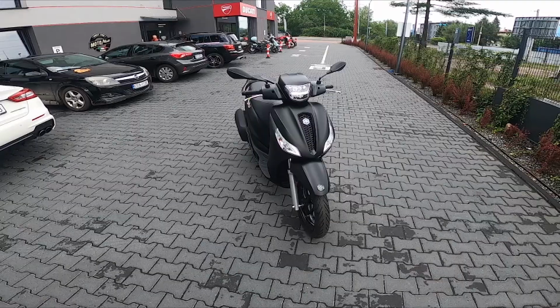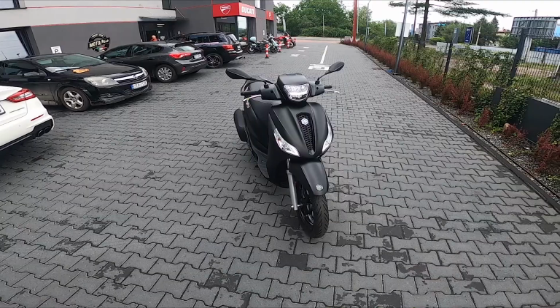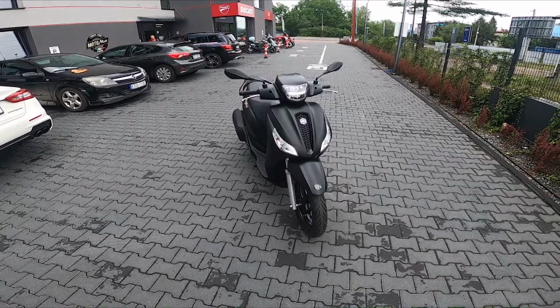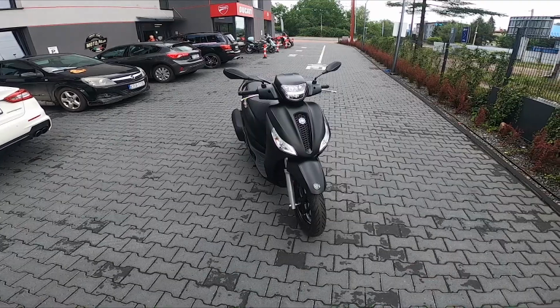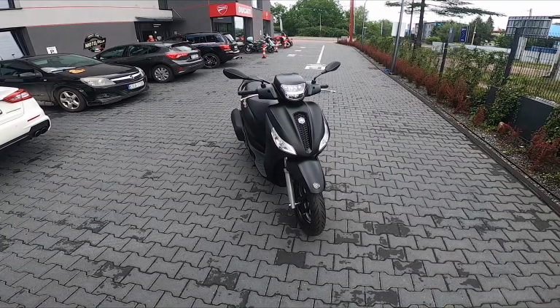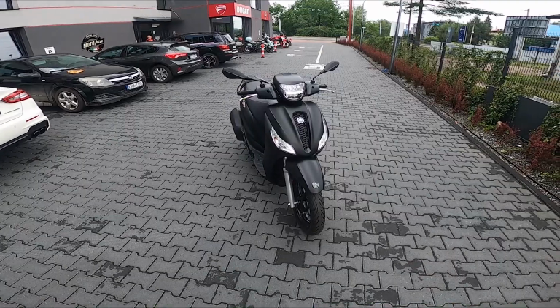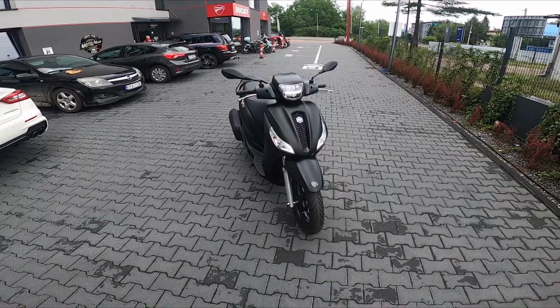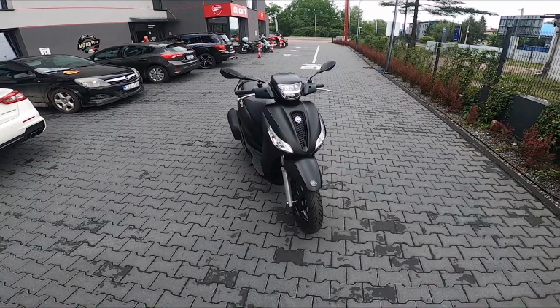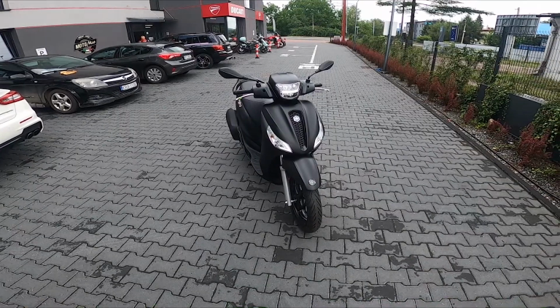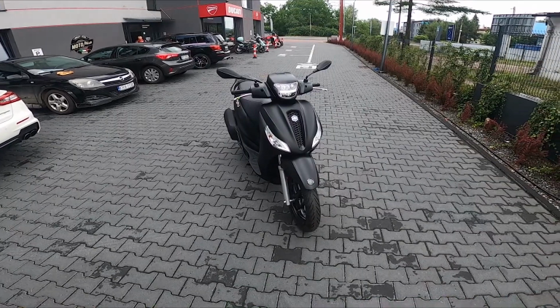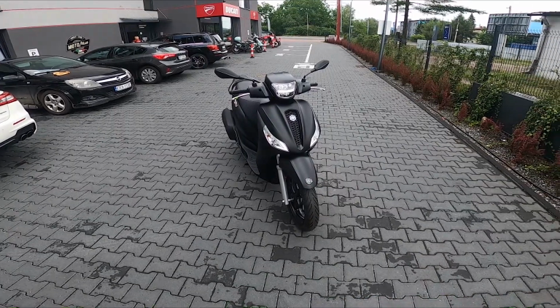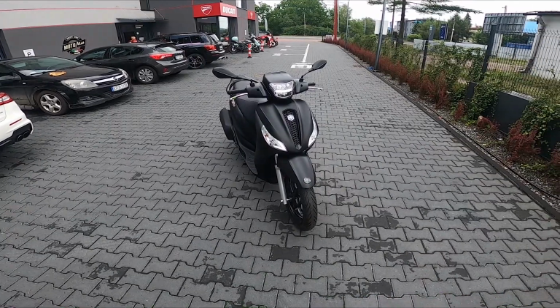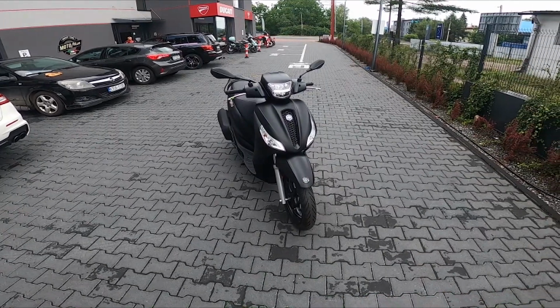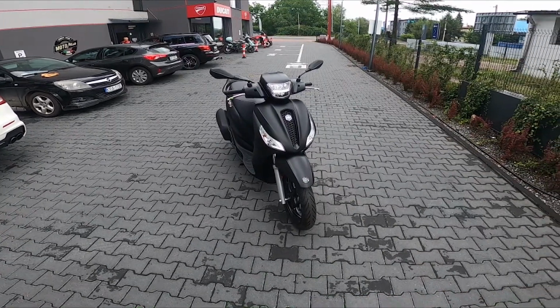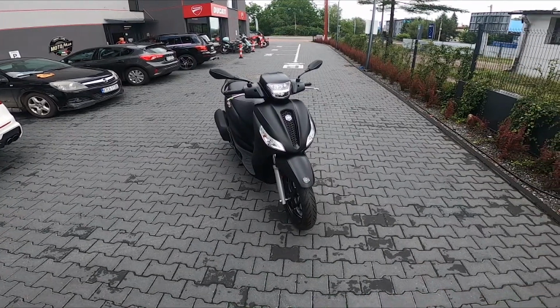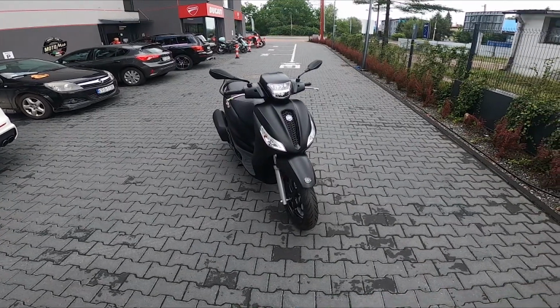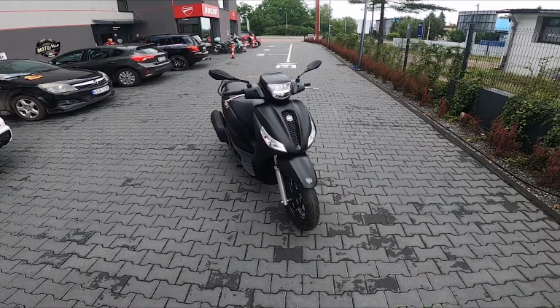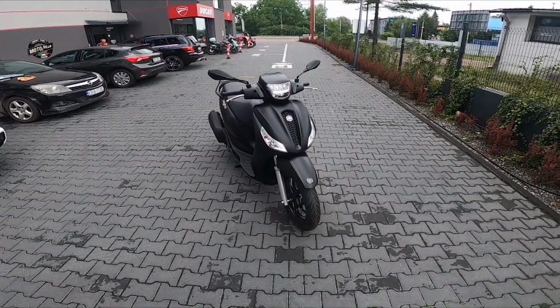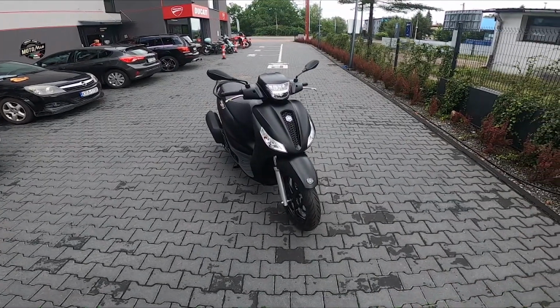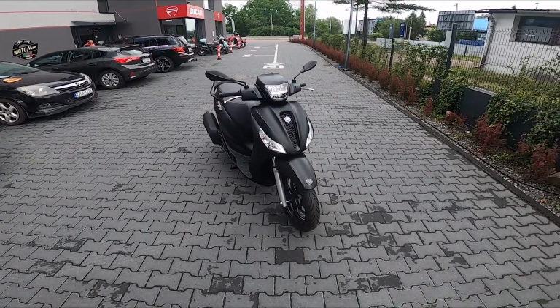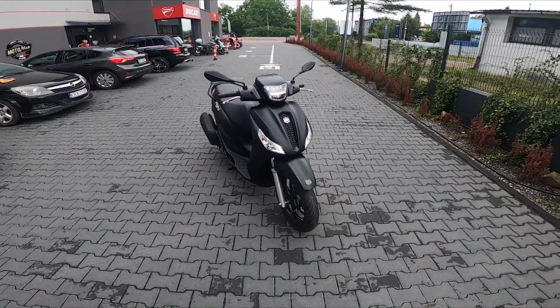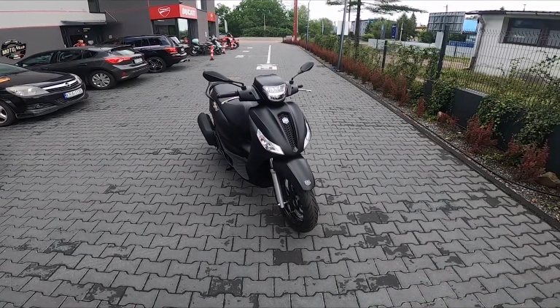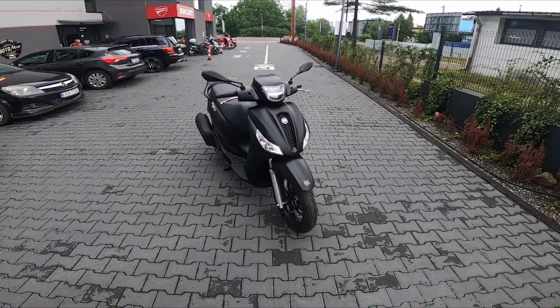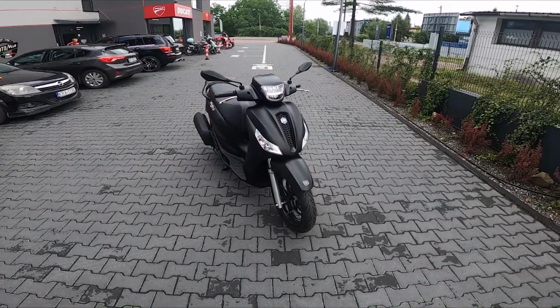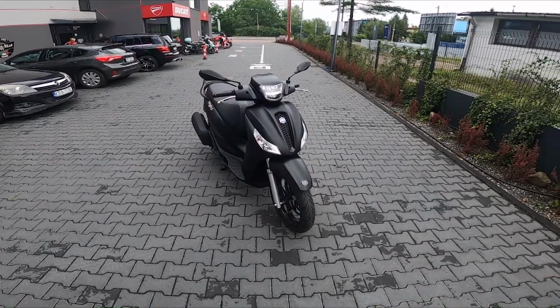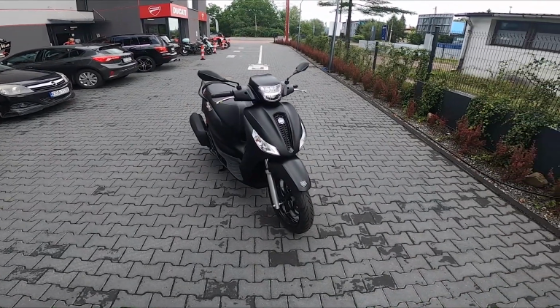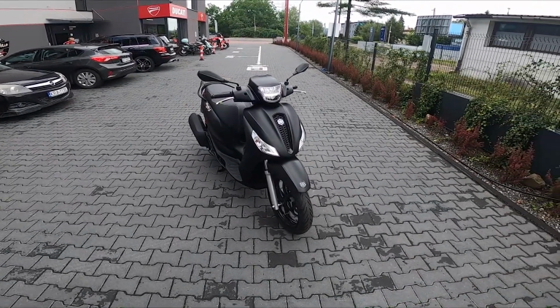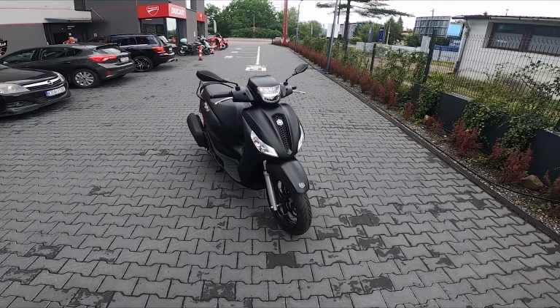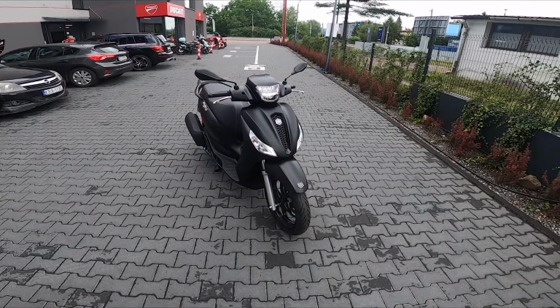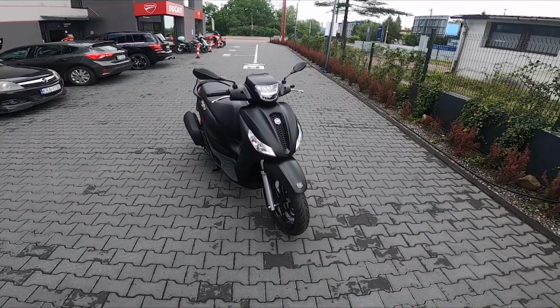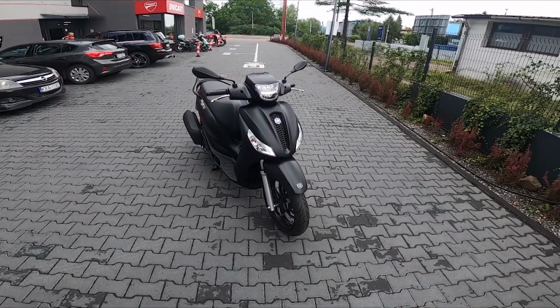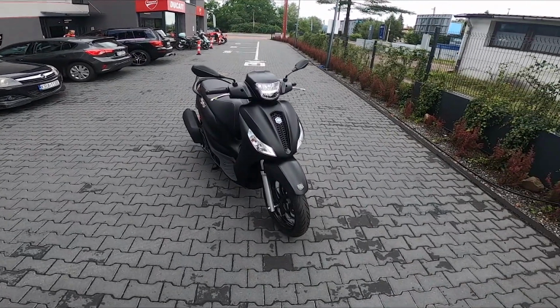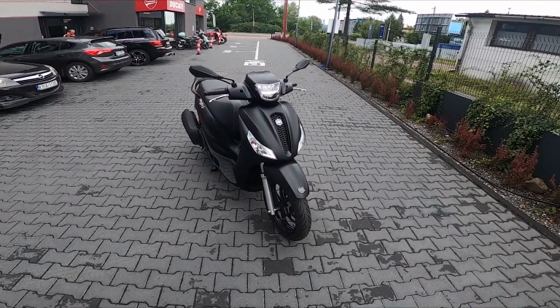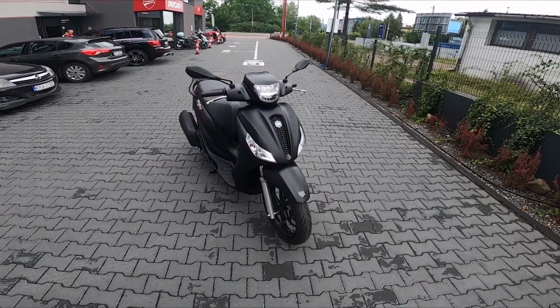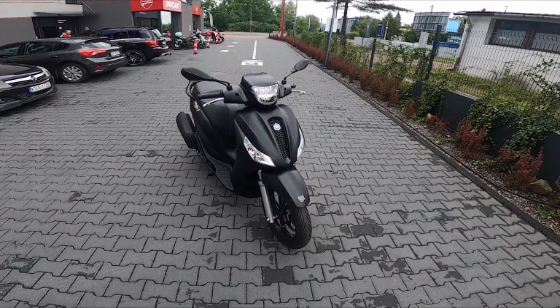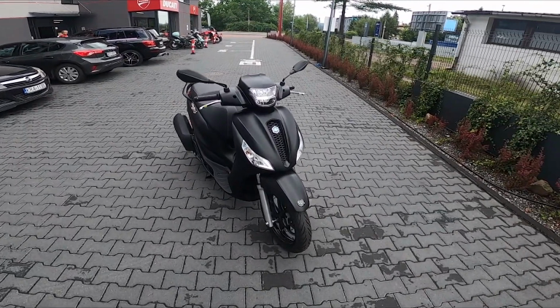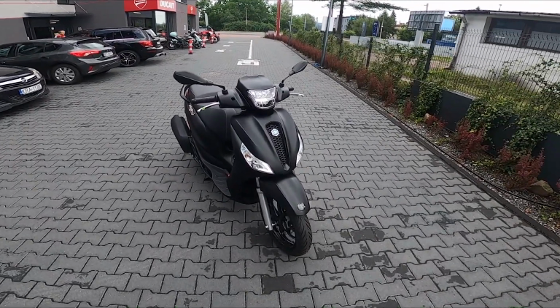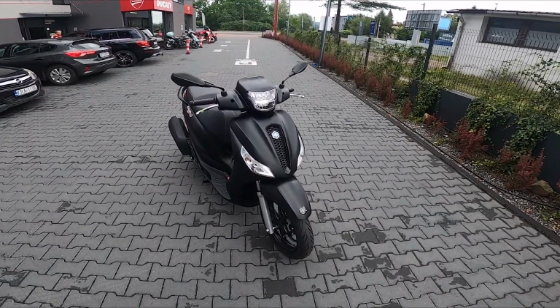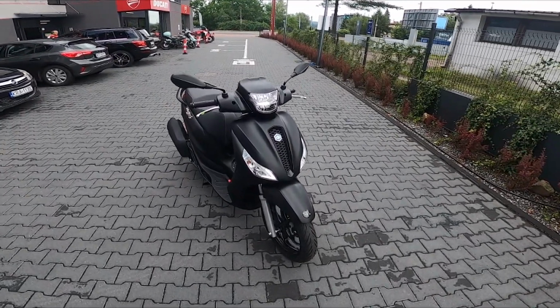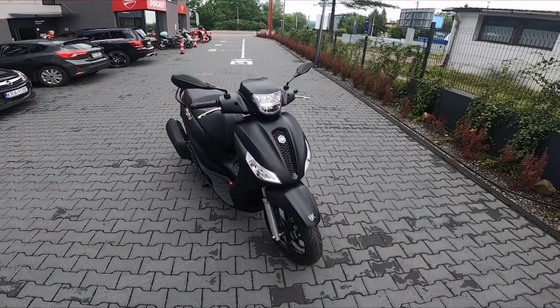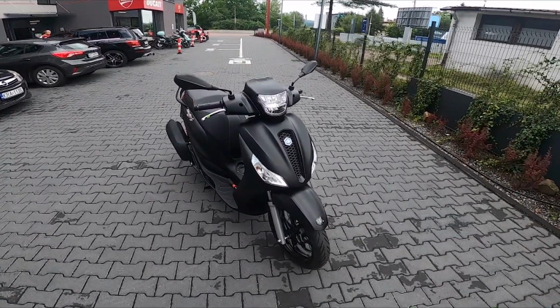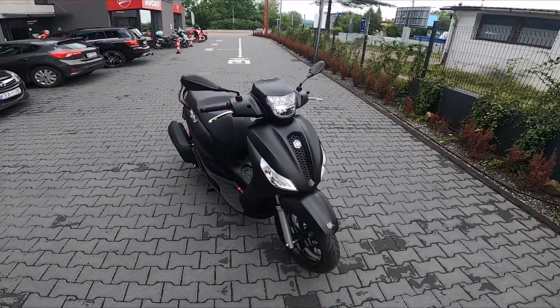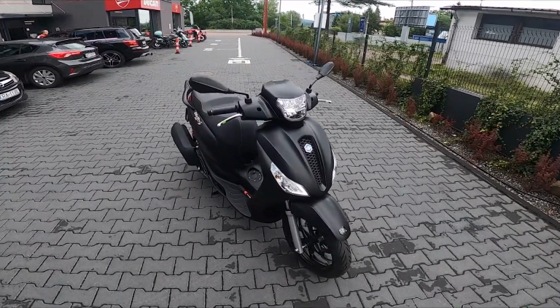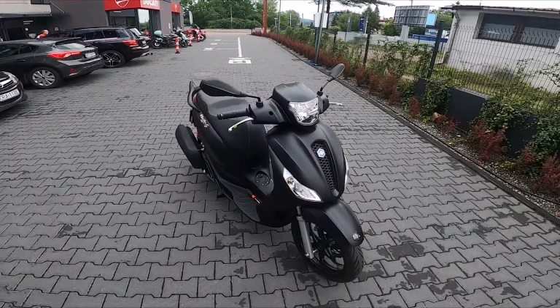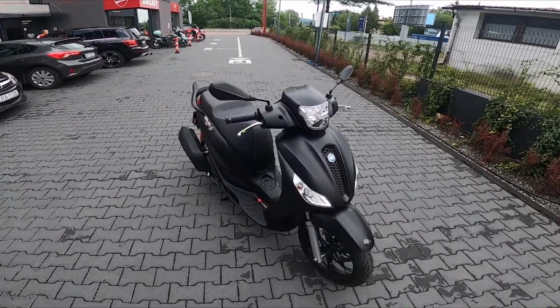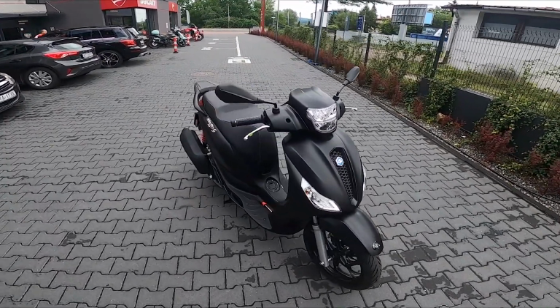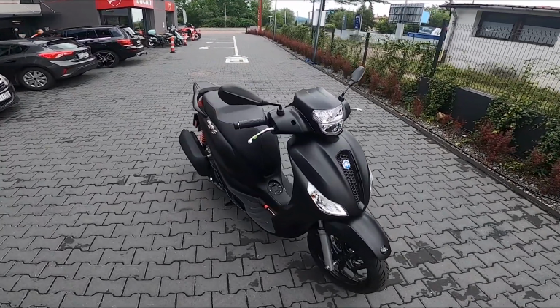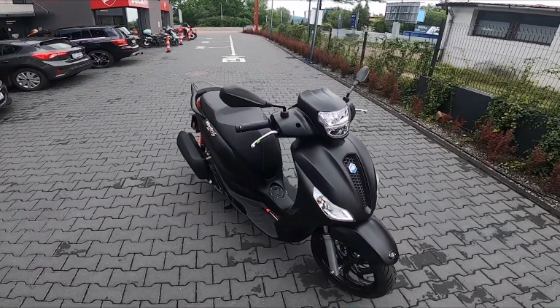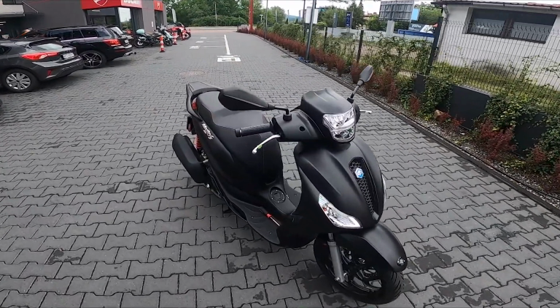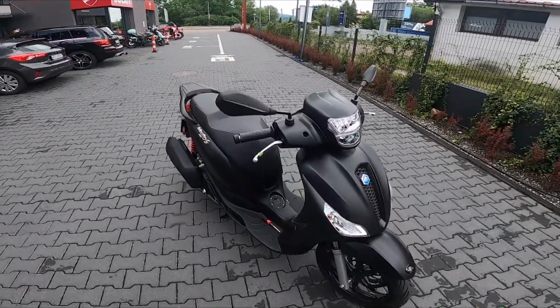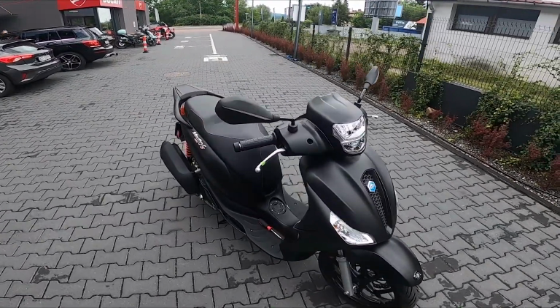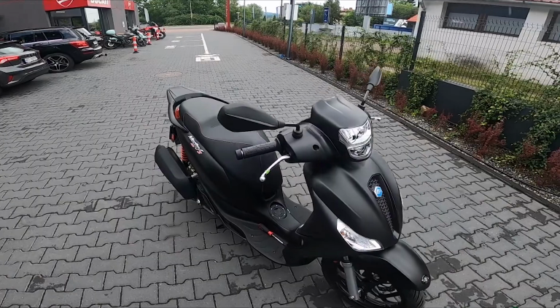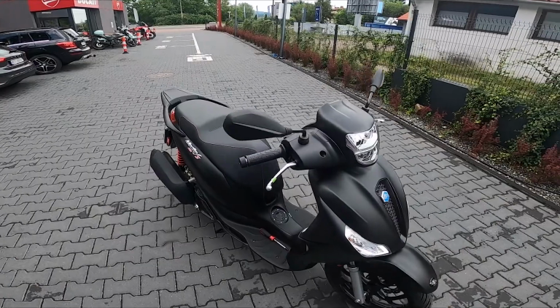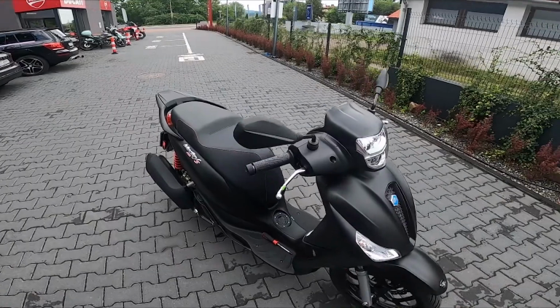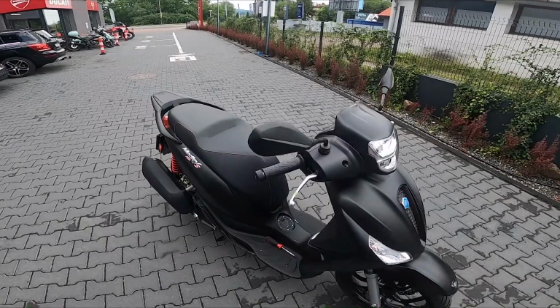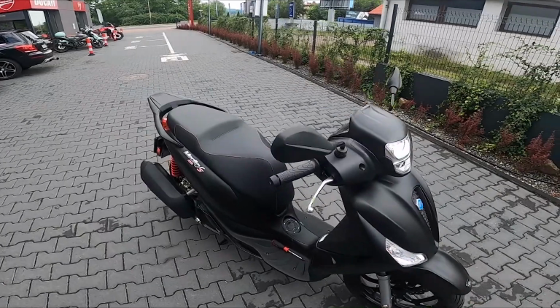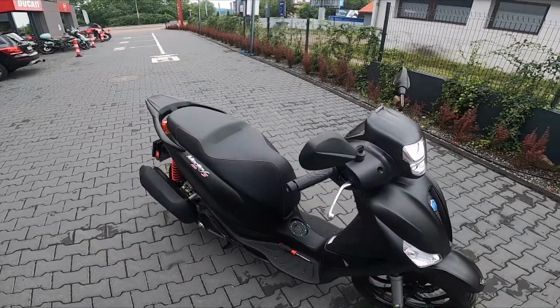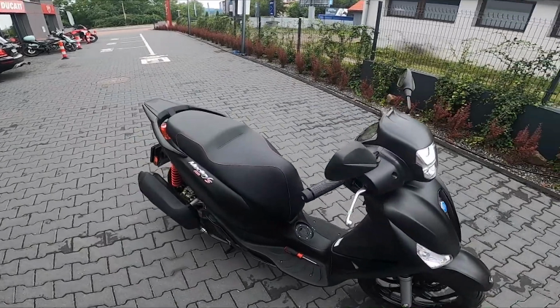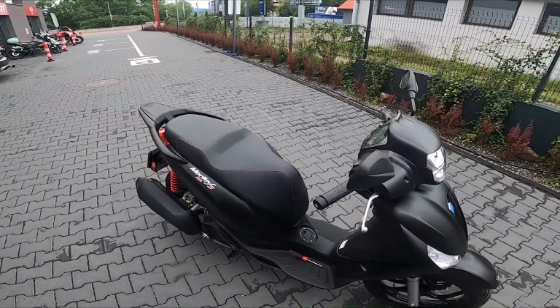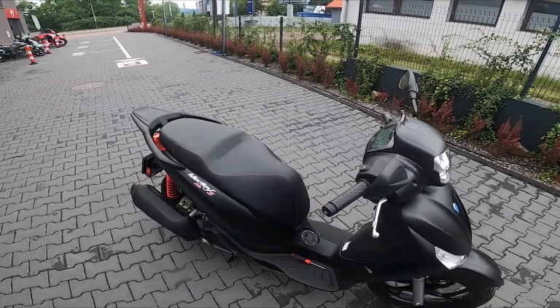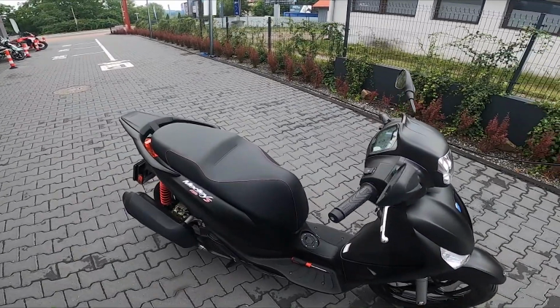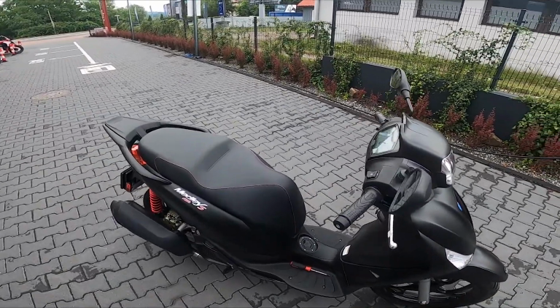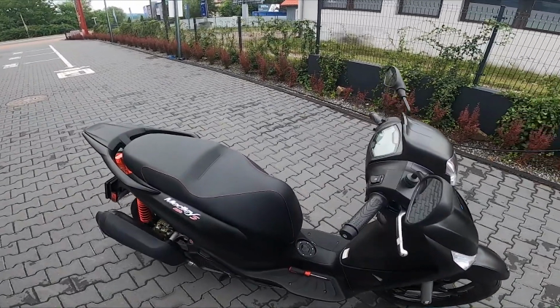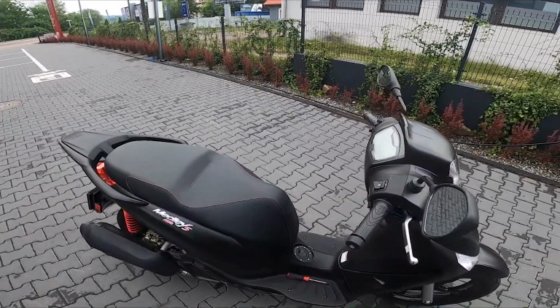Hello, in front of me I've got a Piaggio Medley S. In this video I'll show you how to reset Trip A or Trip B info.